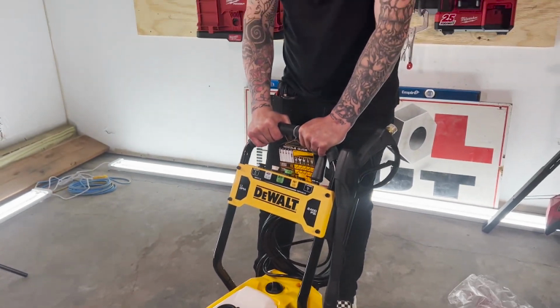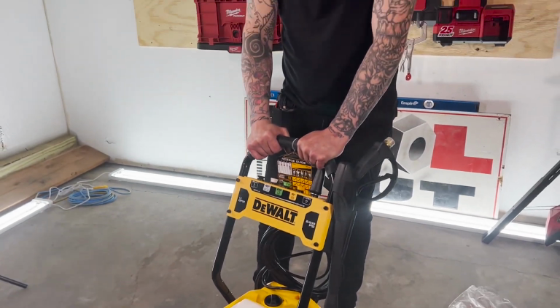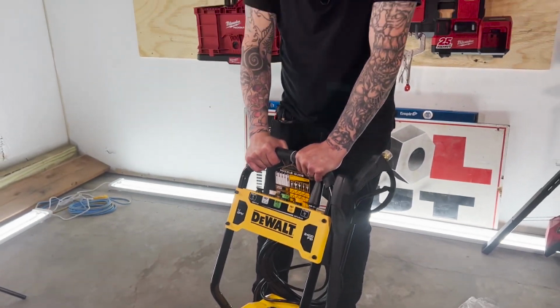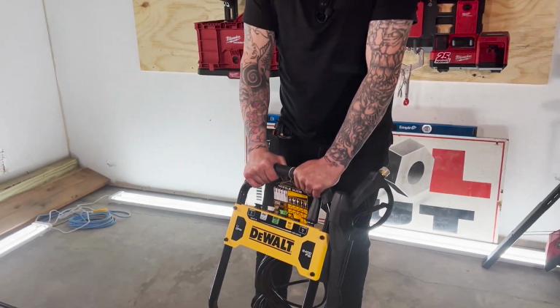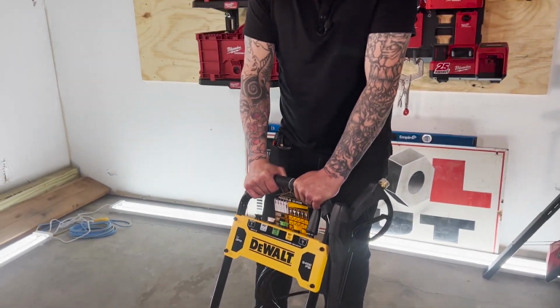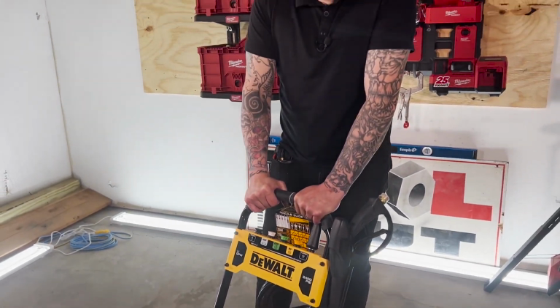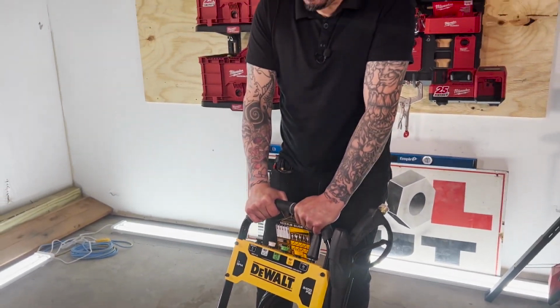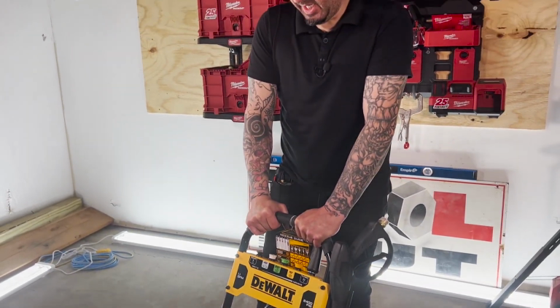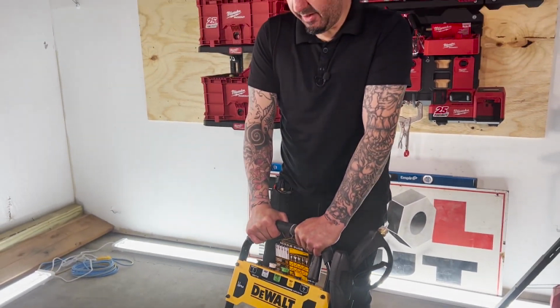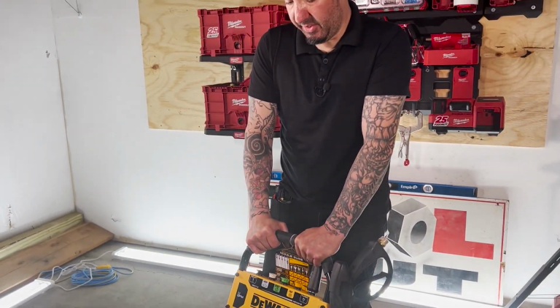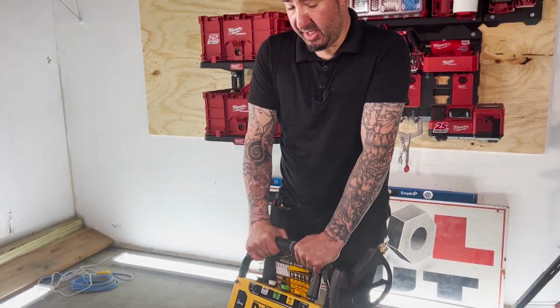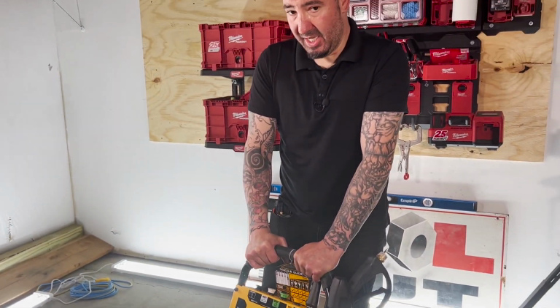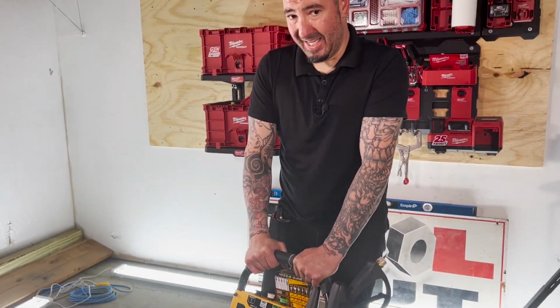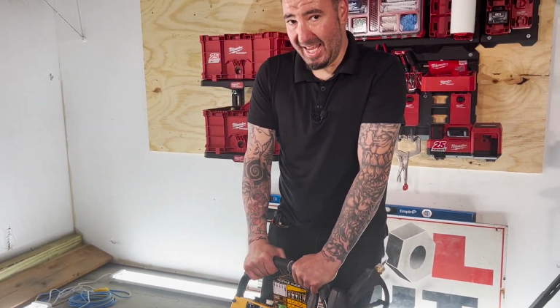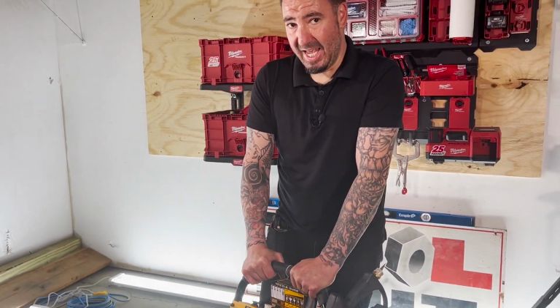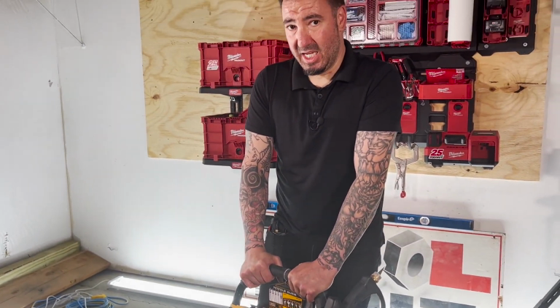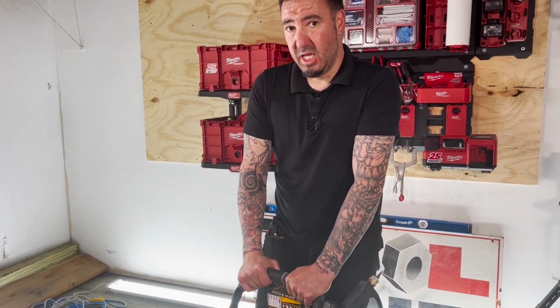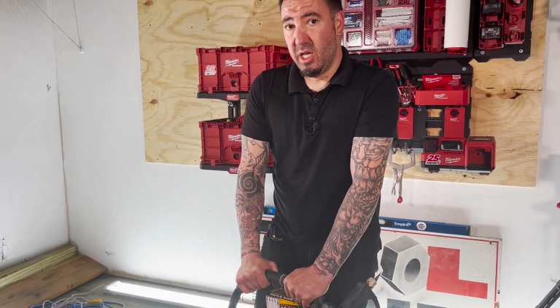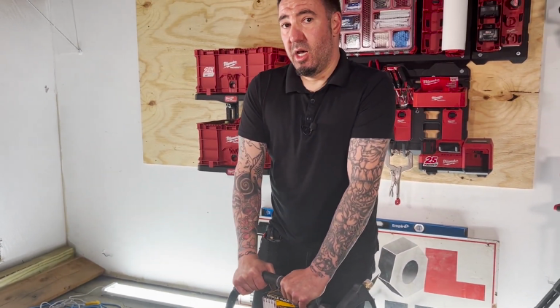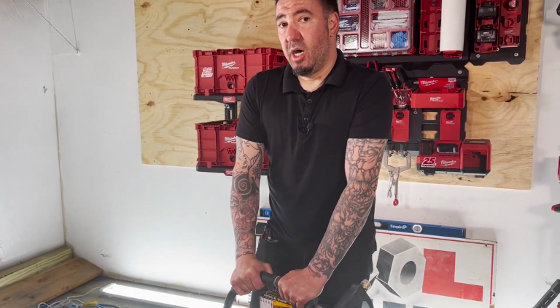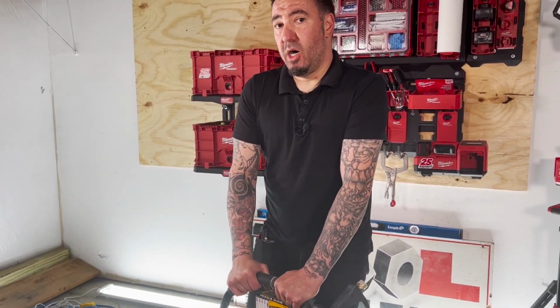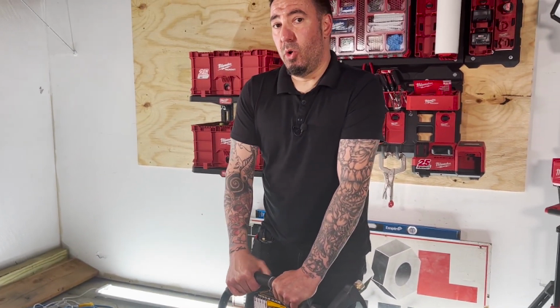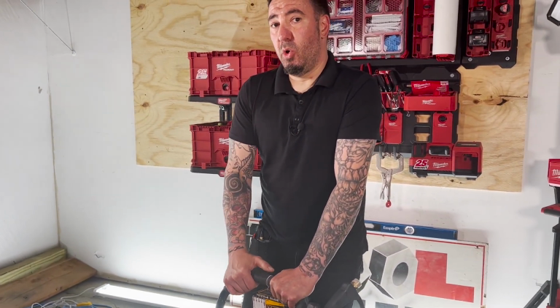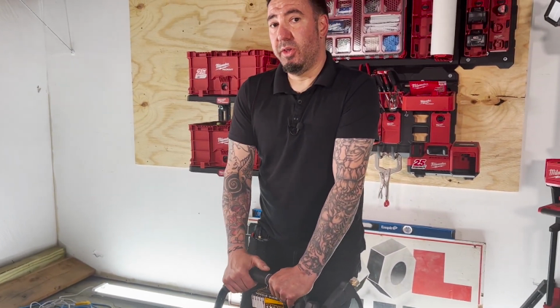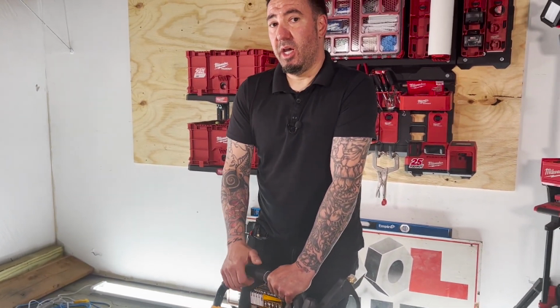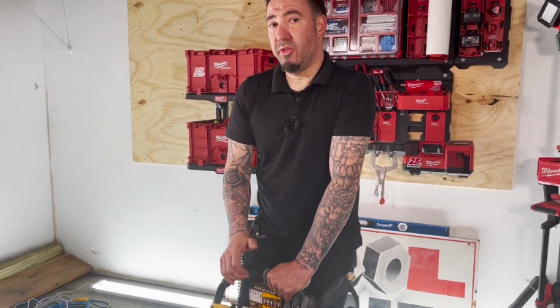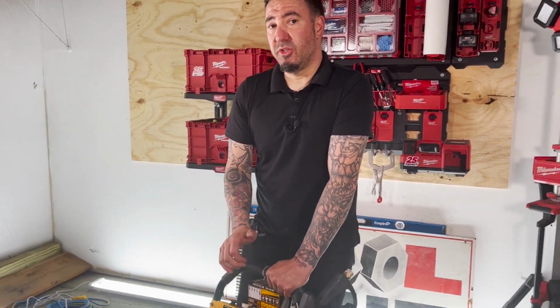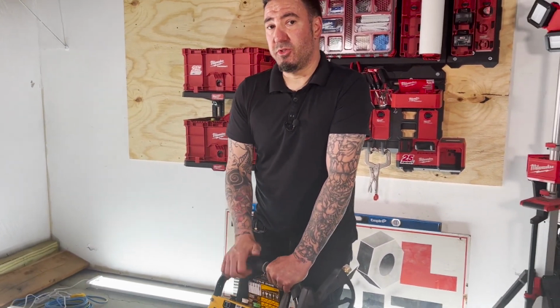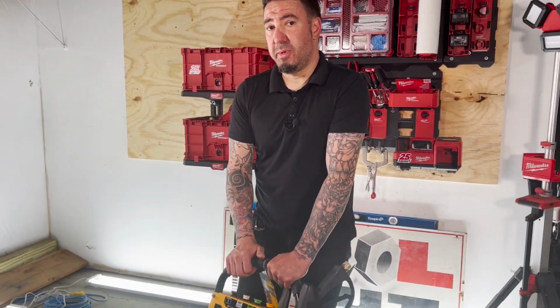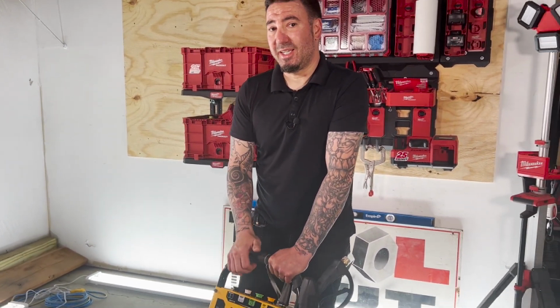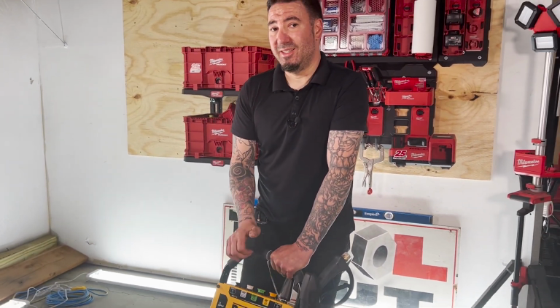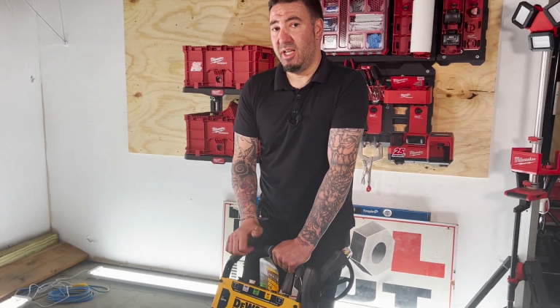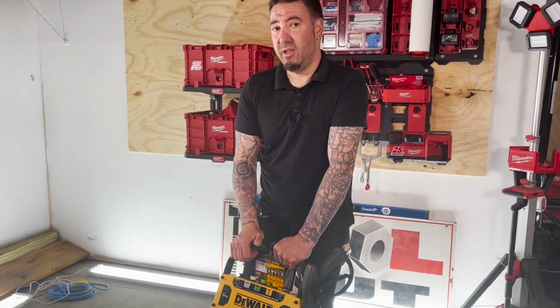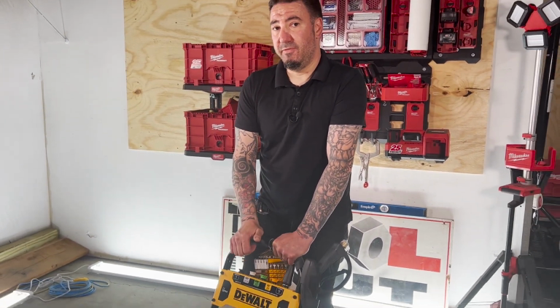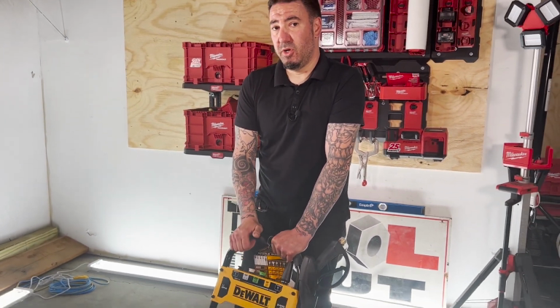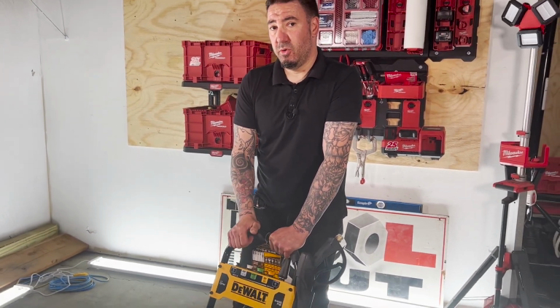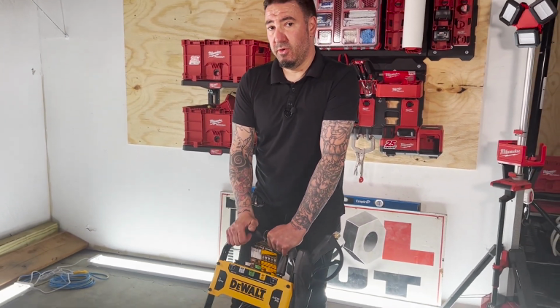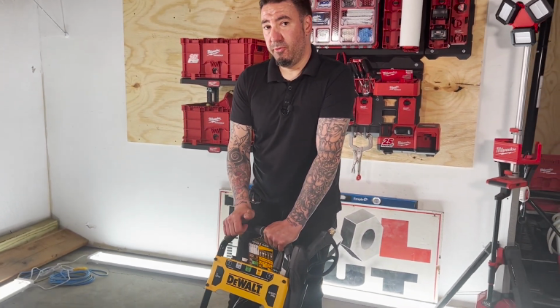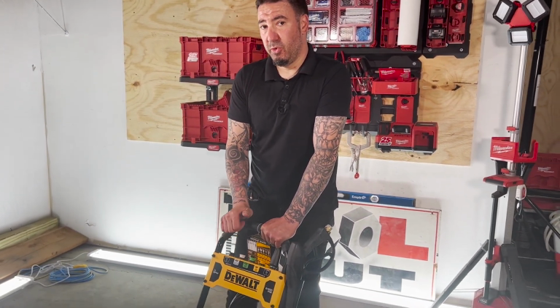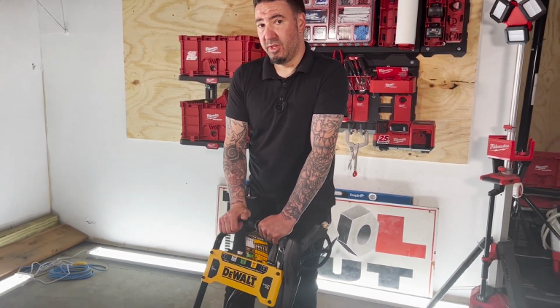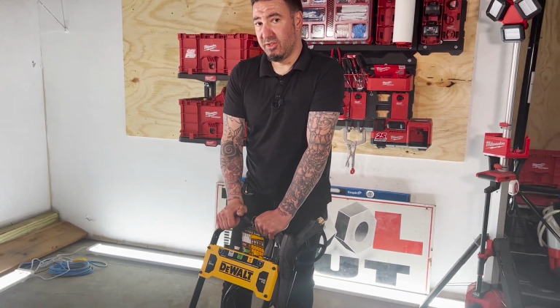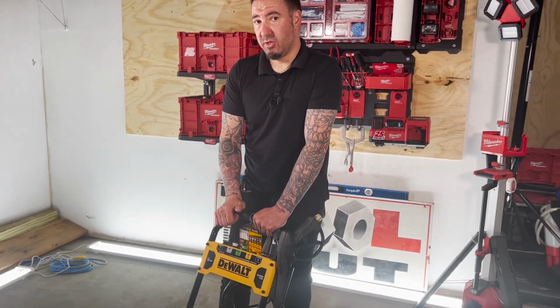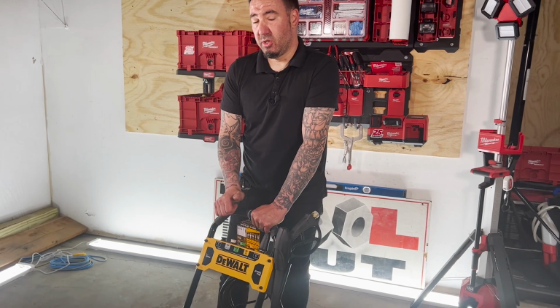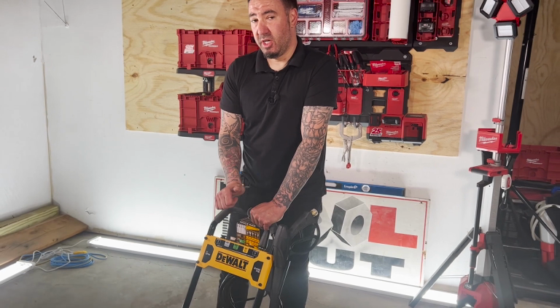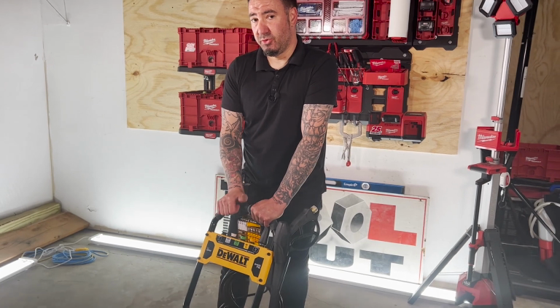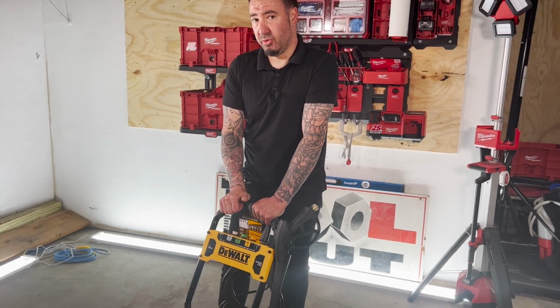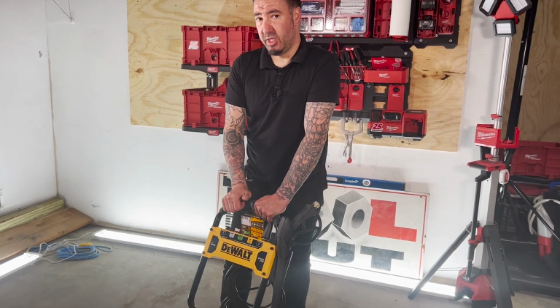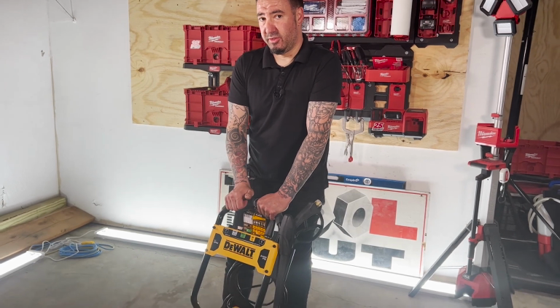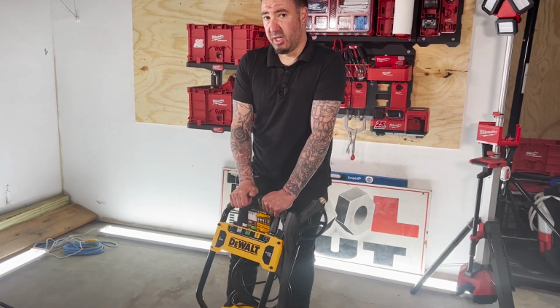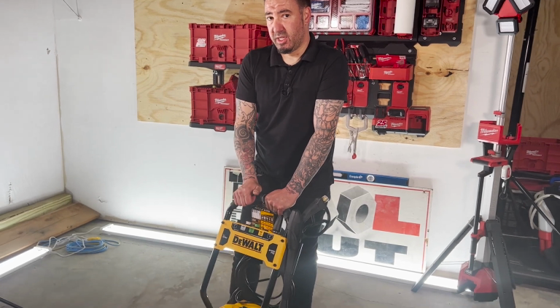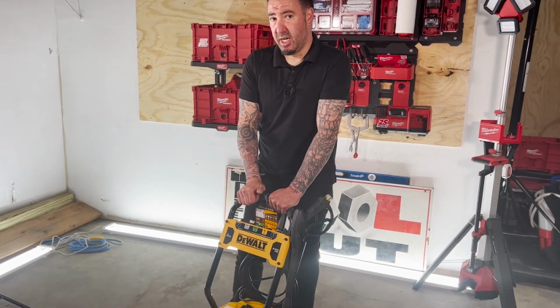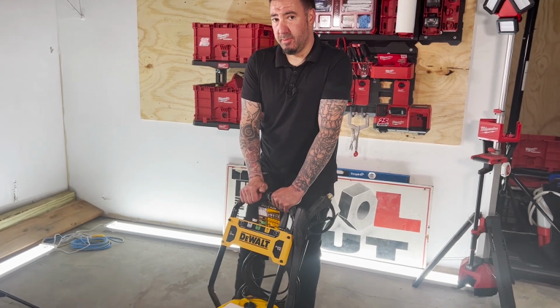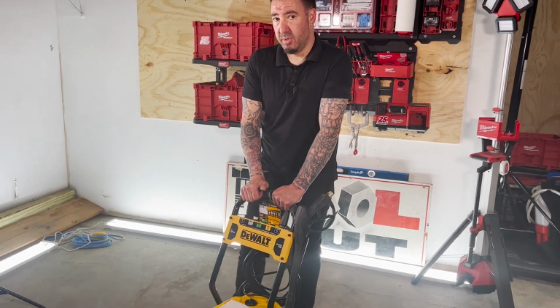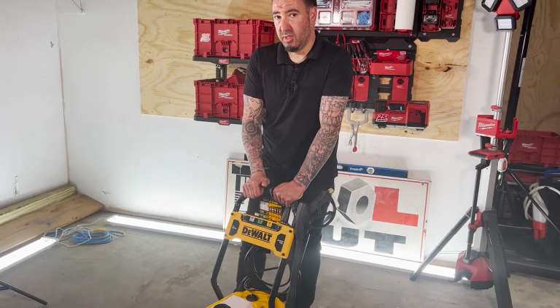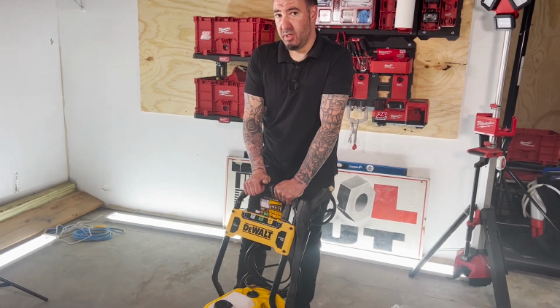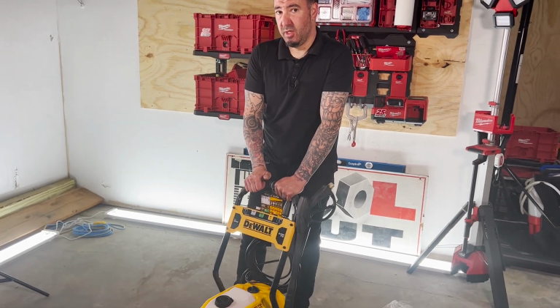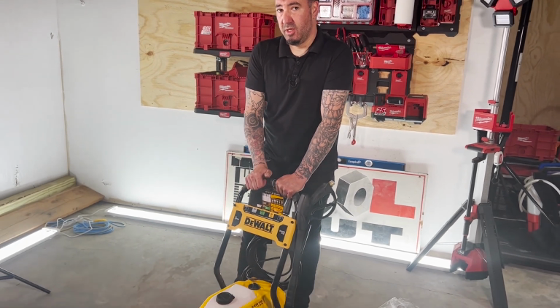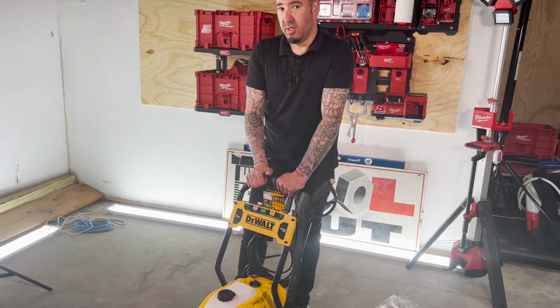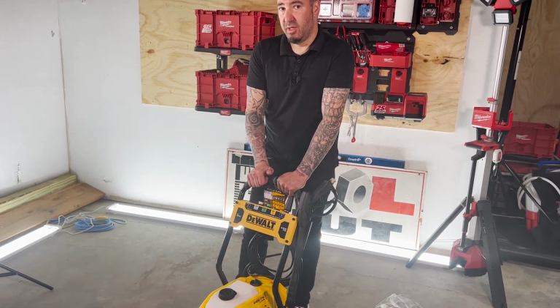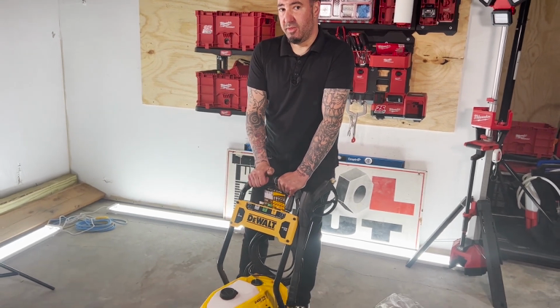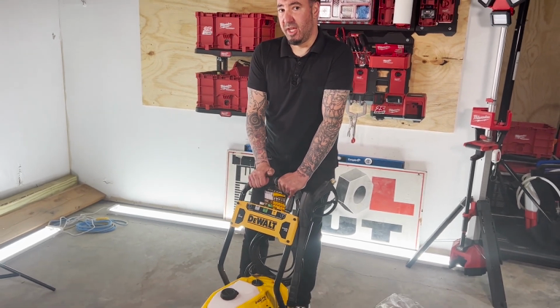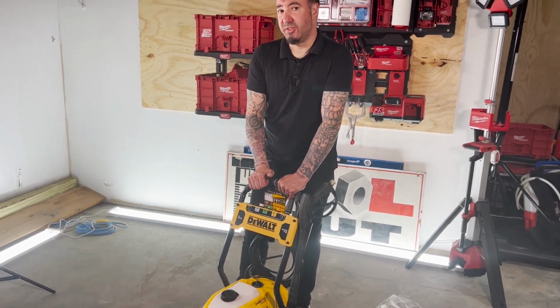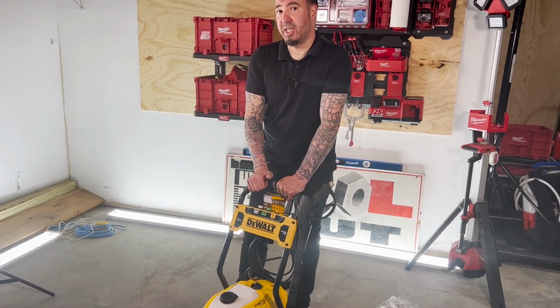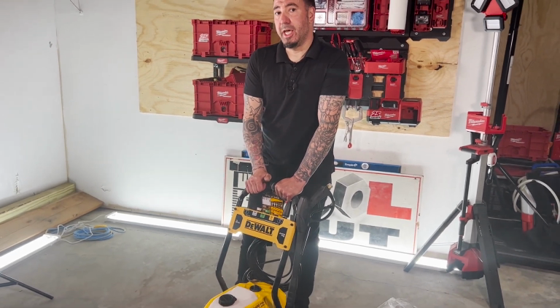I think we hit everything. Again, all the other specs and info for this are on toolnut.com. Thanks again.